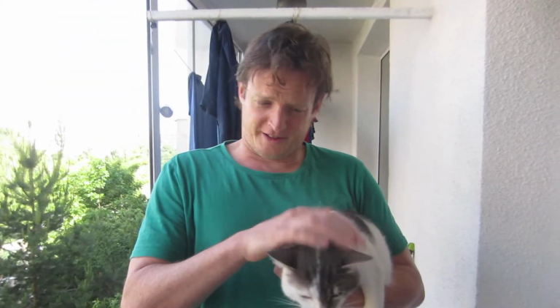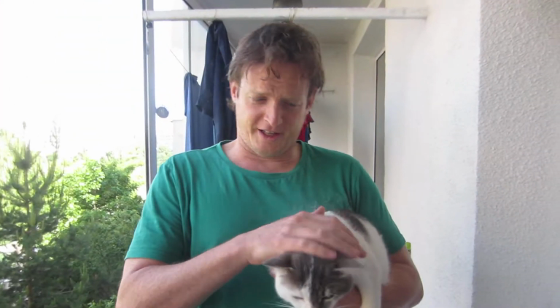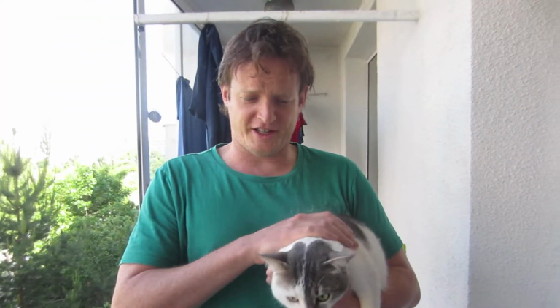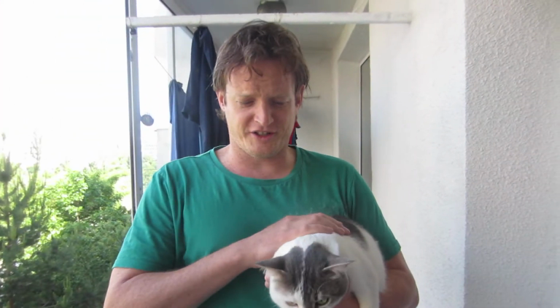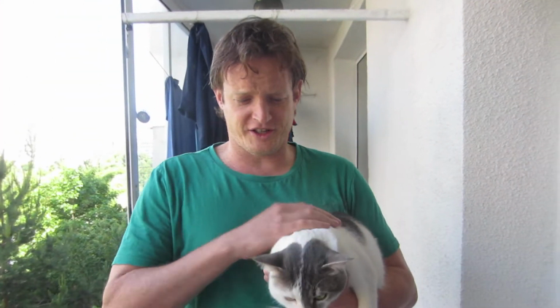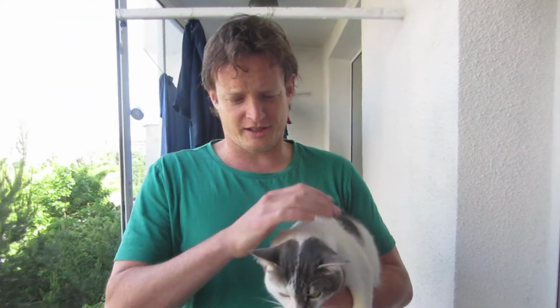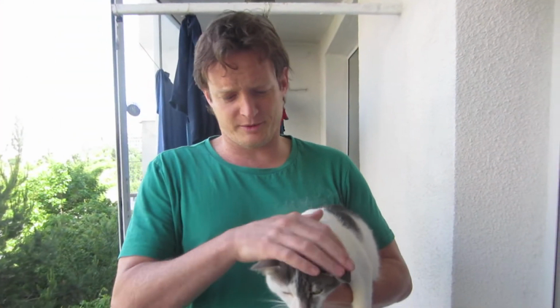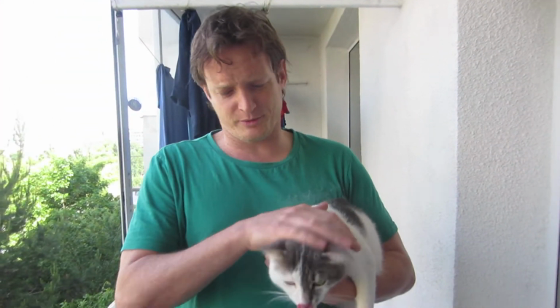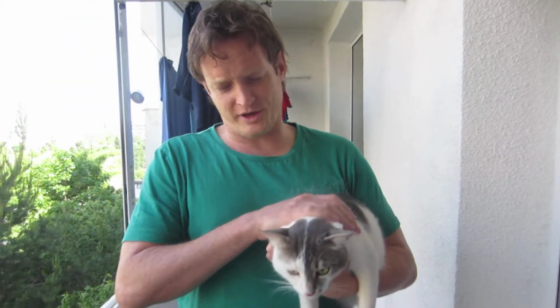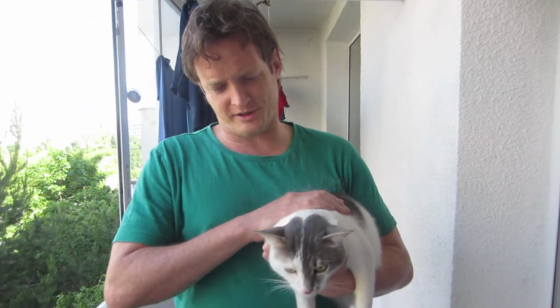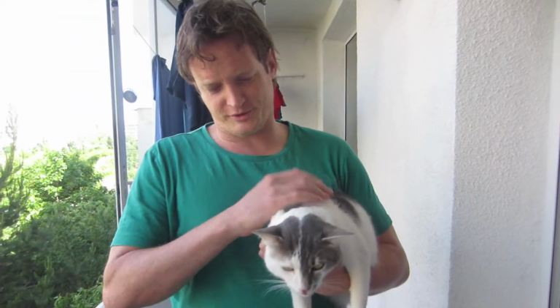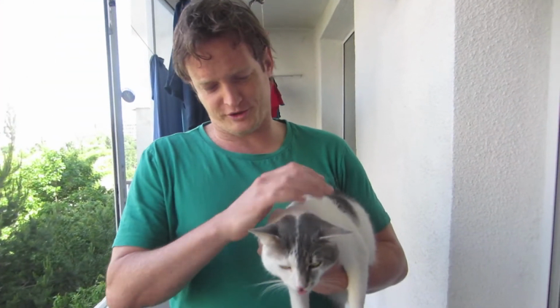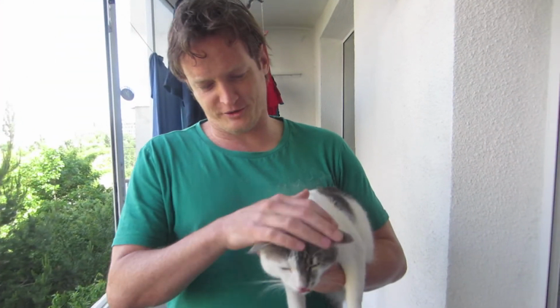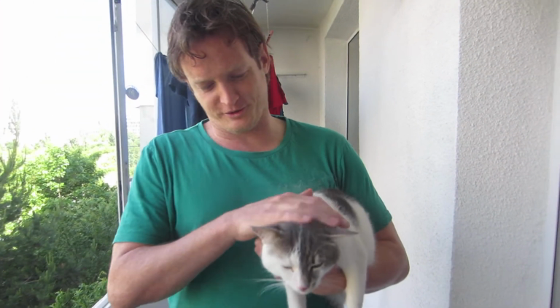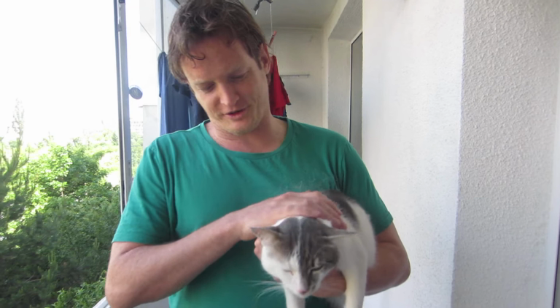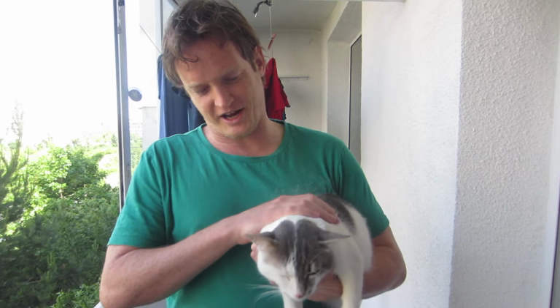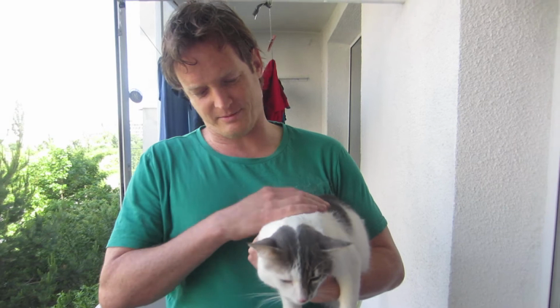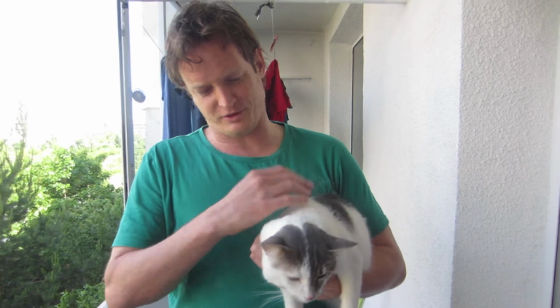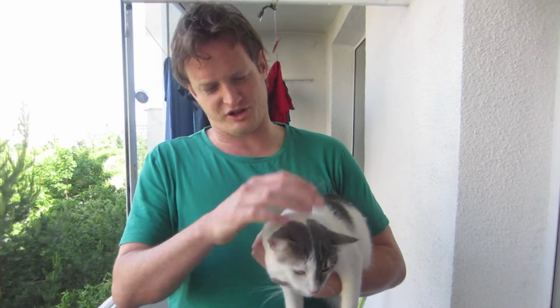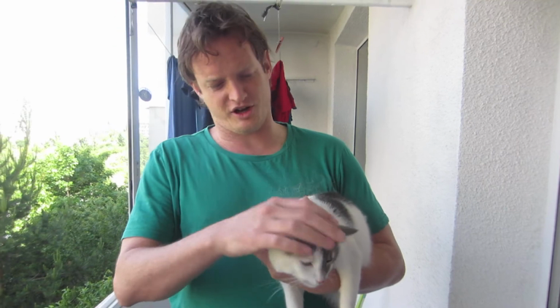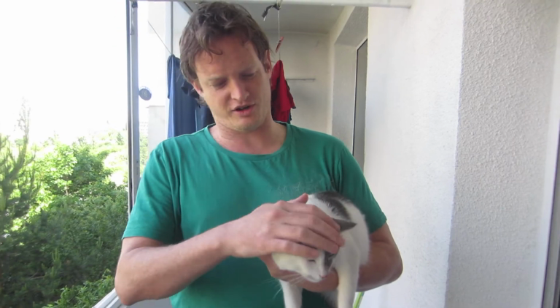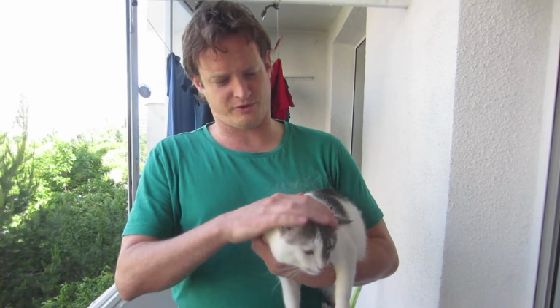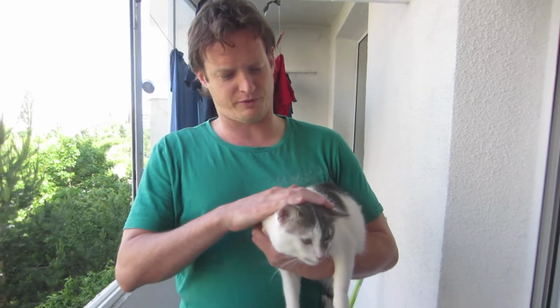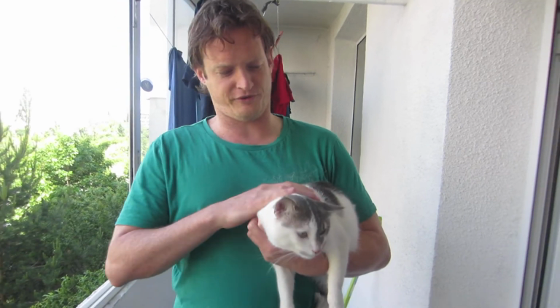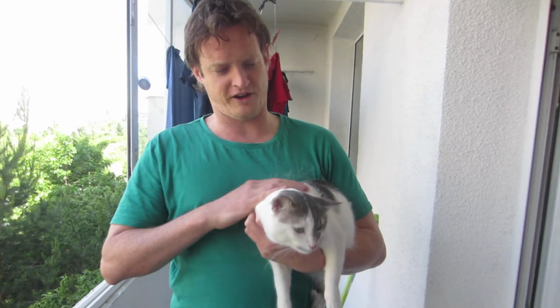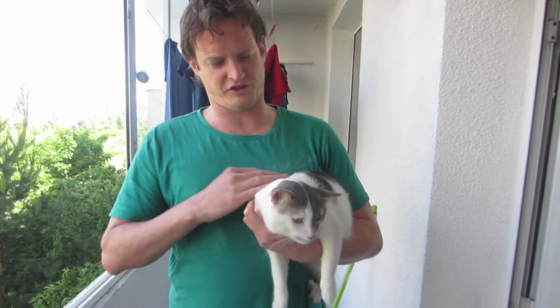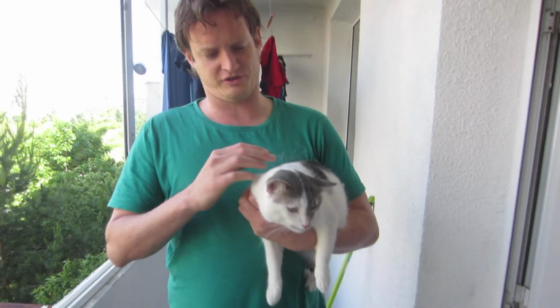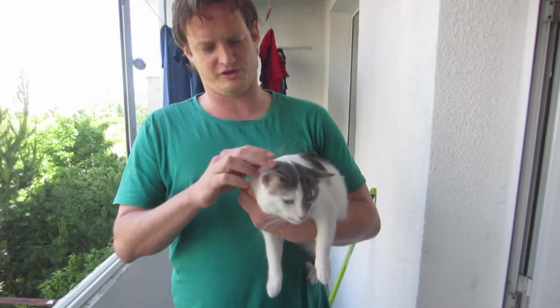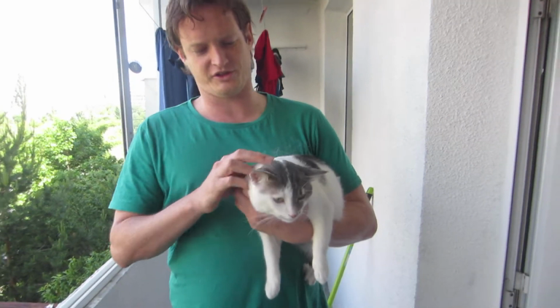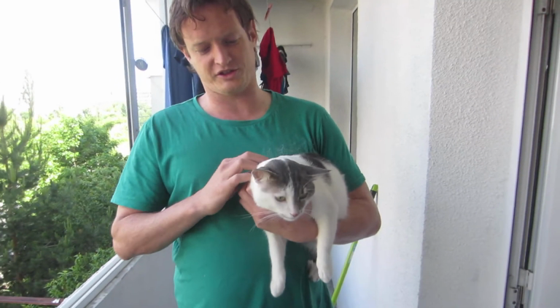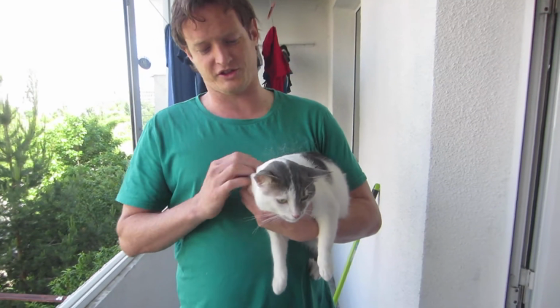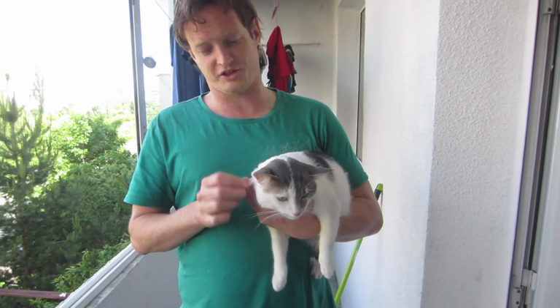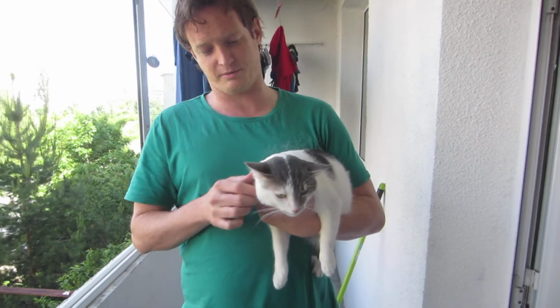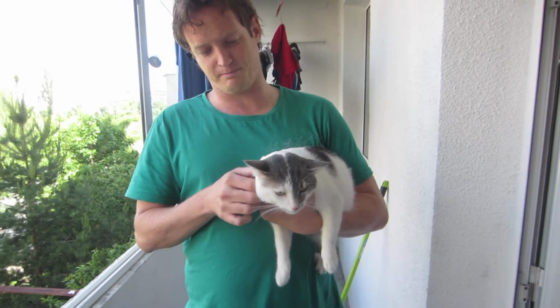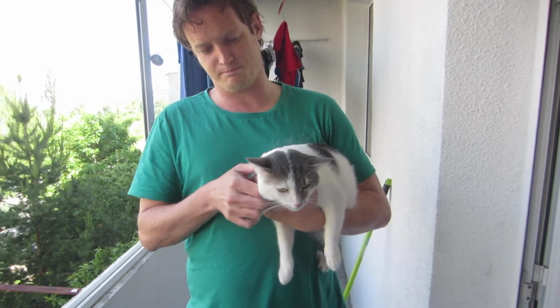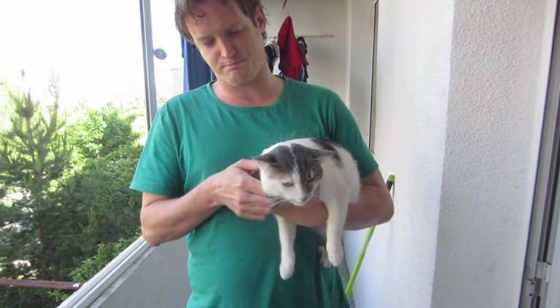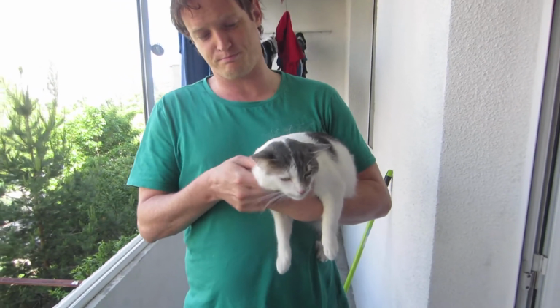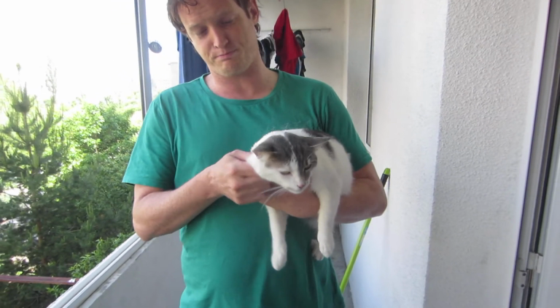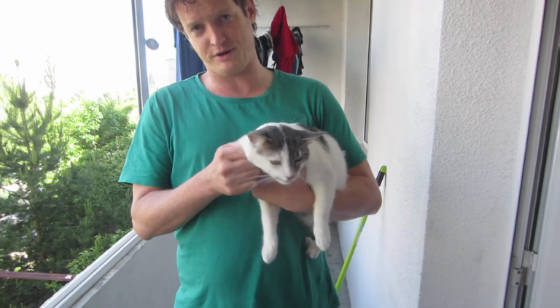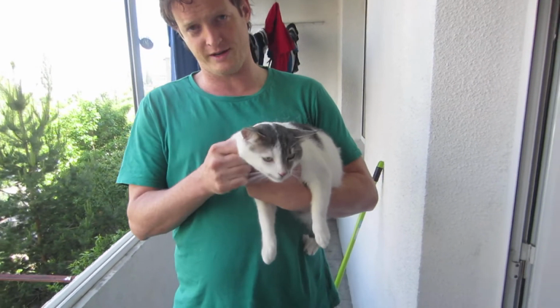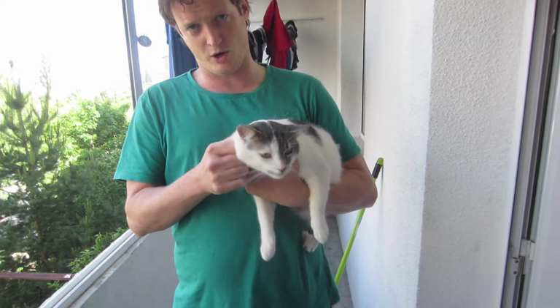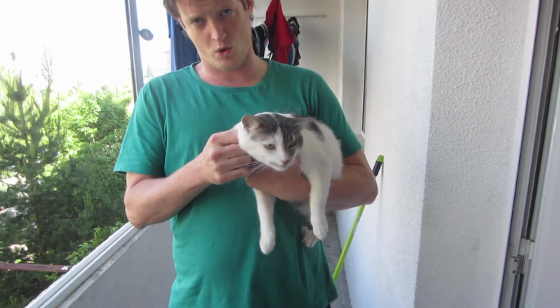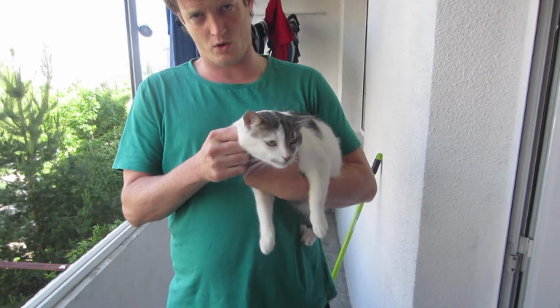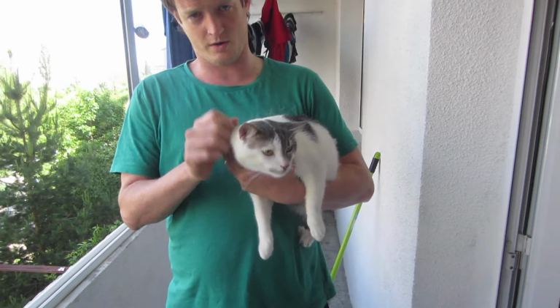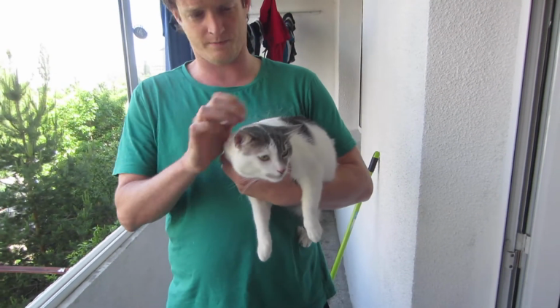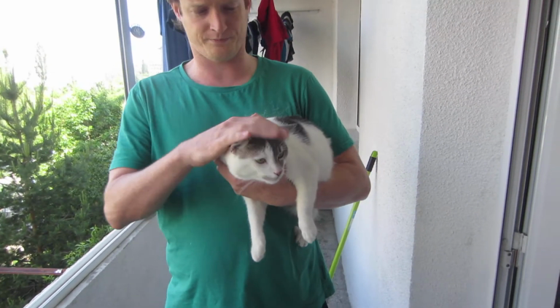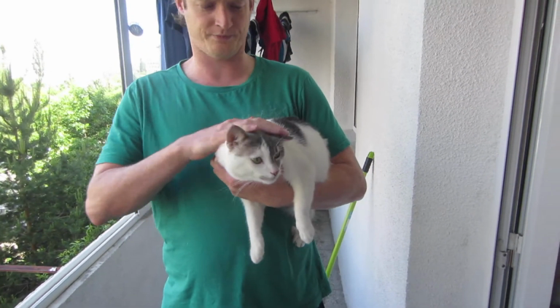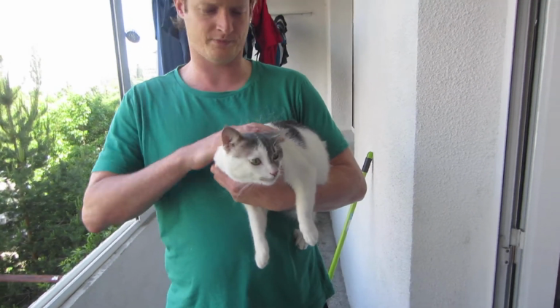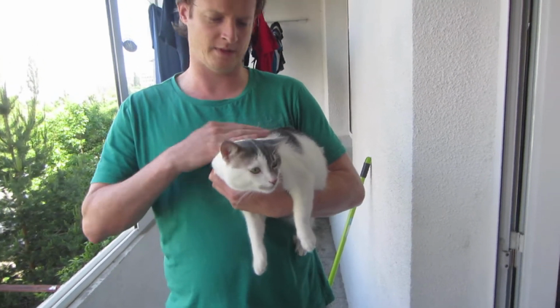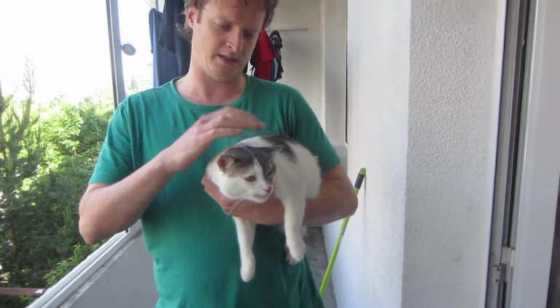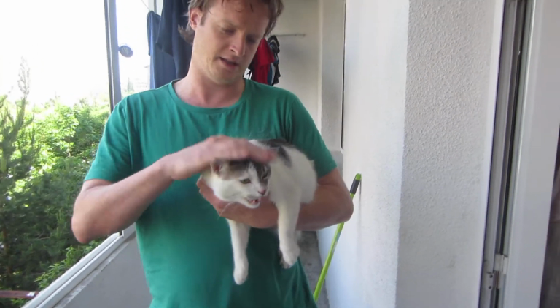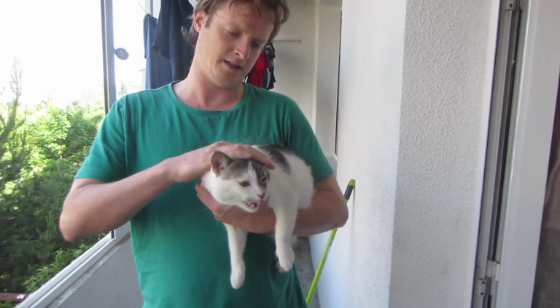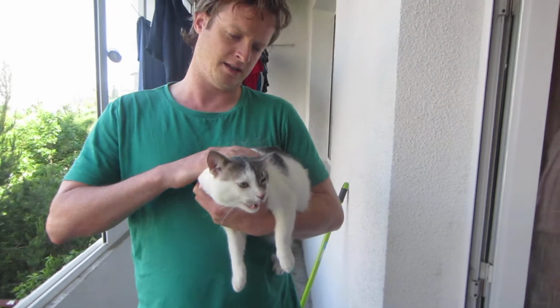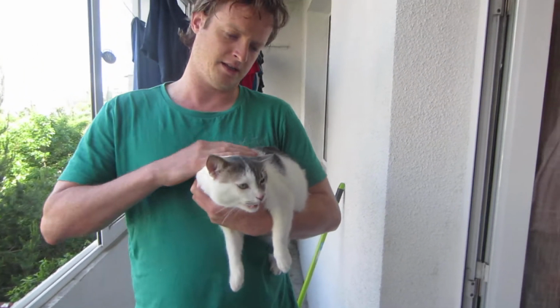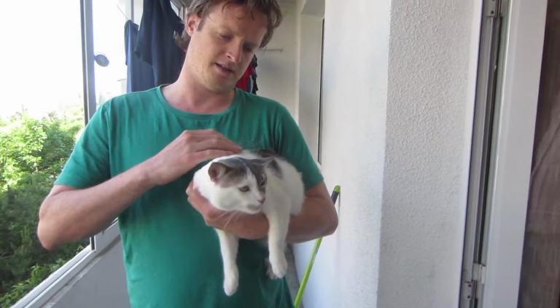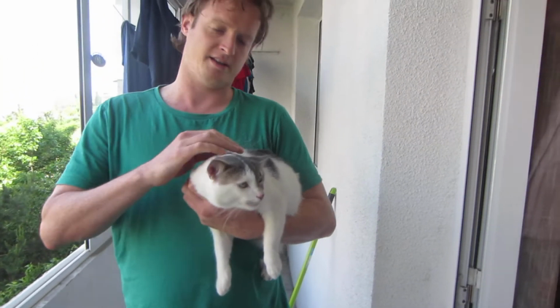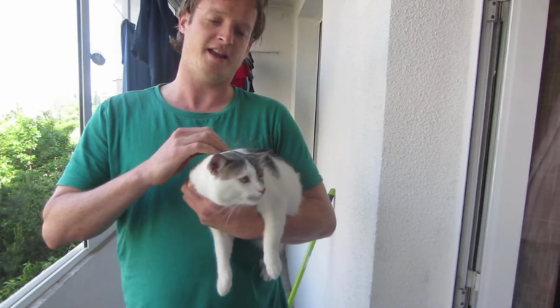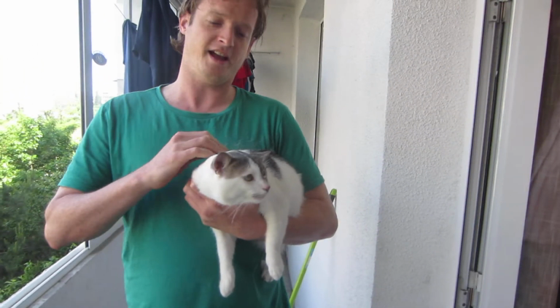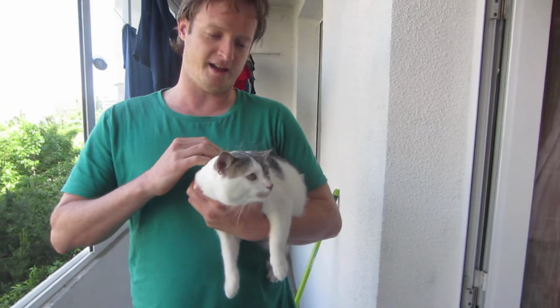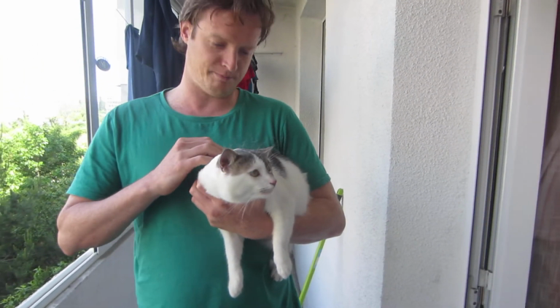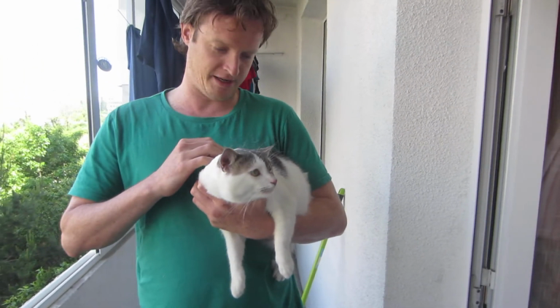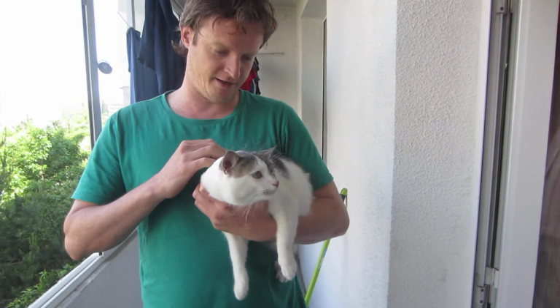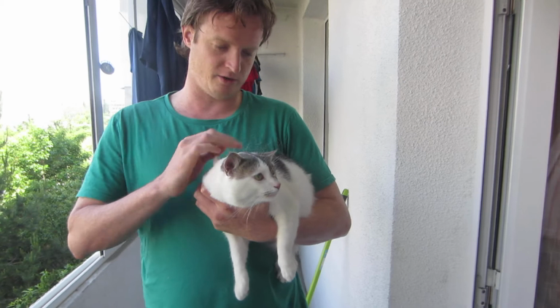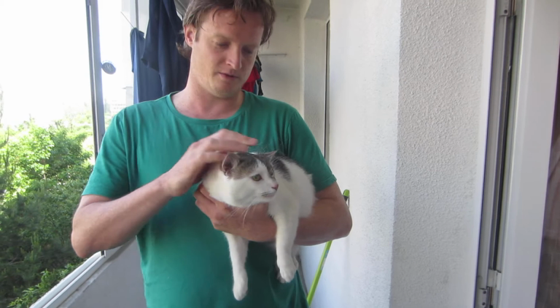Ladies and gentlemen, welcome to Cat Massage for Professionals. This is Pinot. Yeah, Pinot.